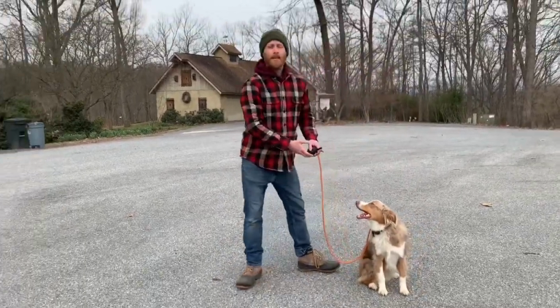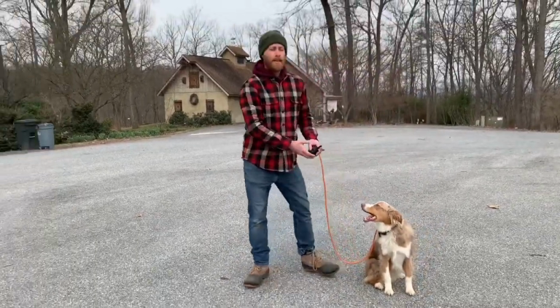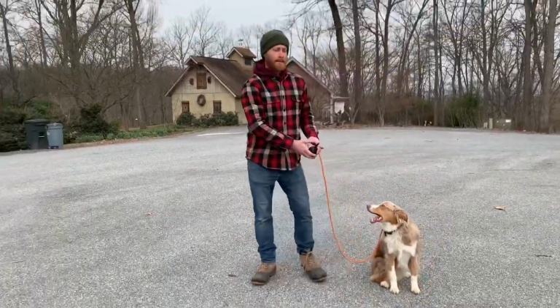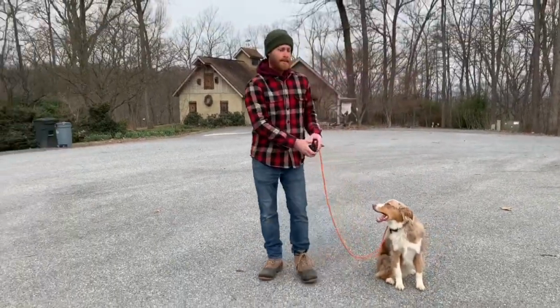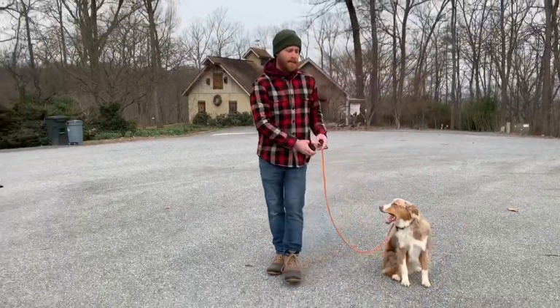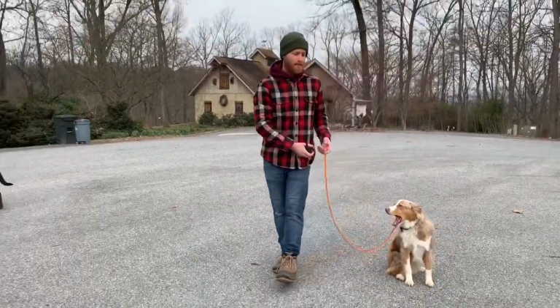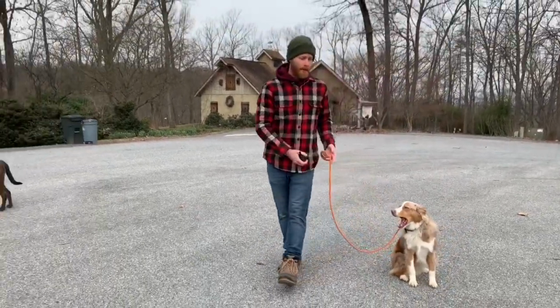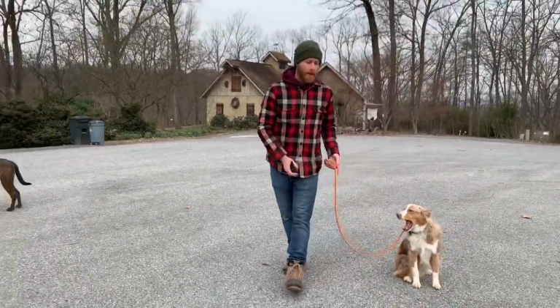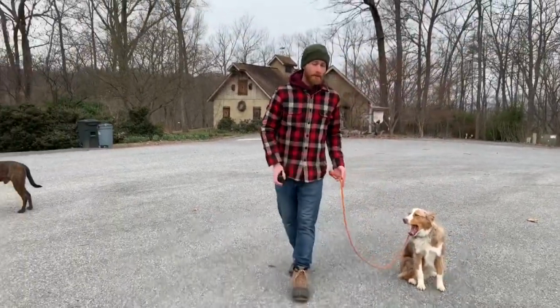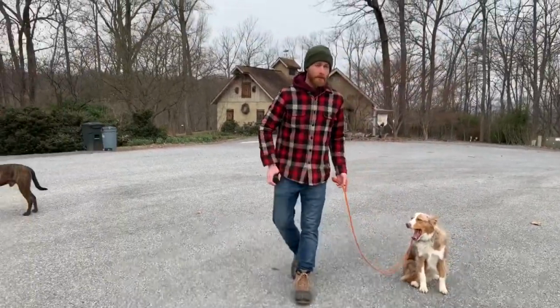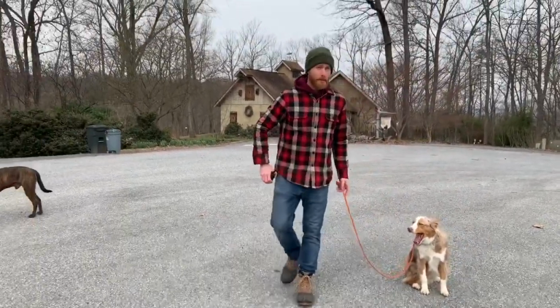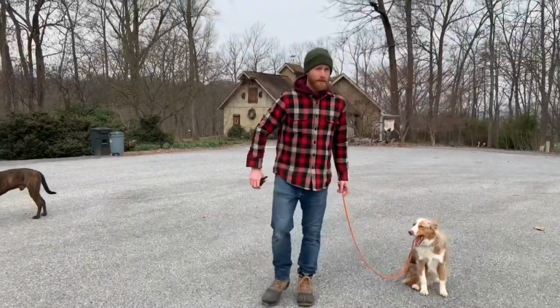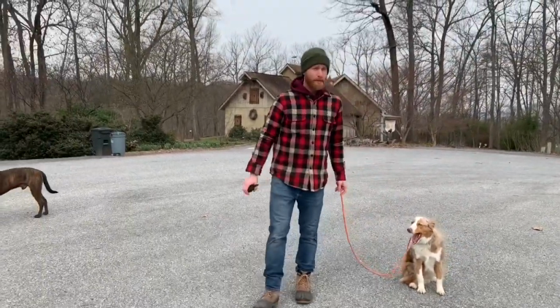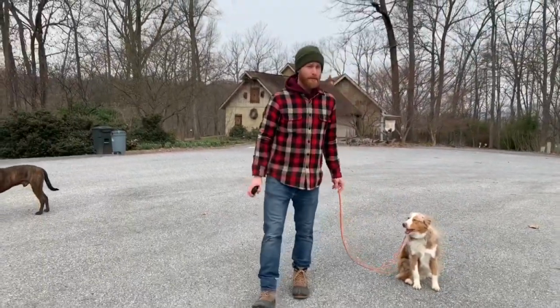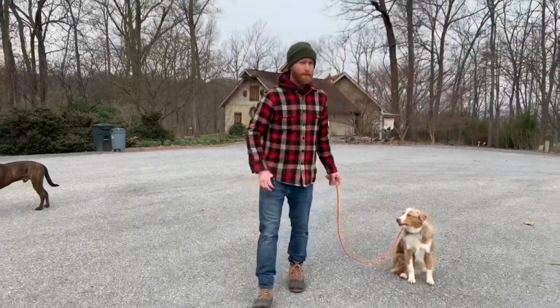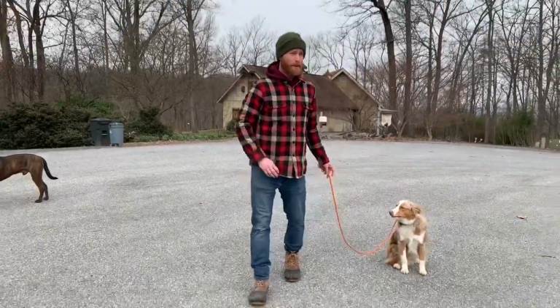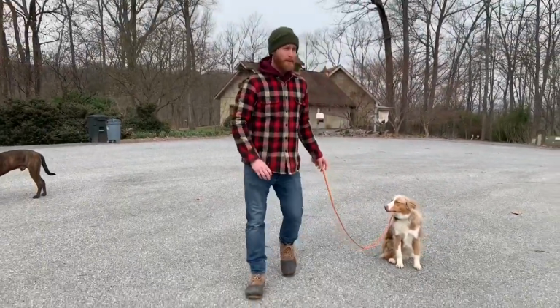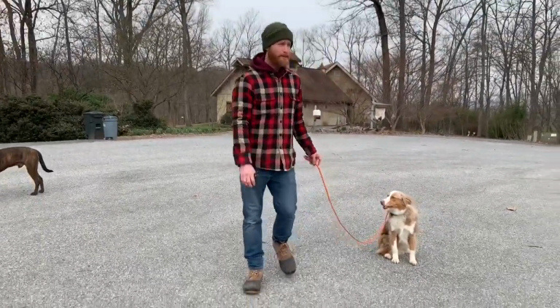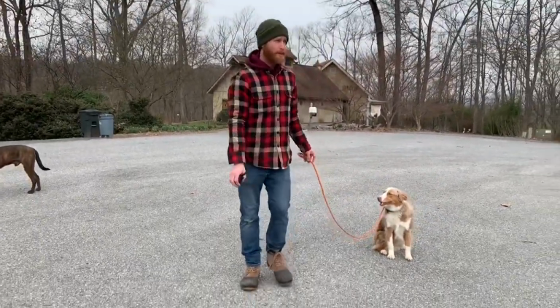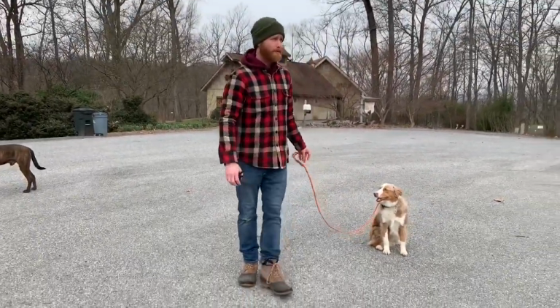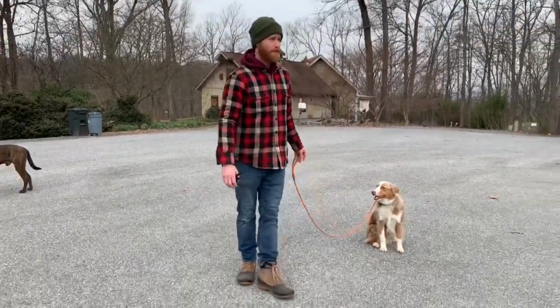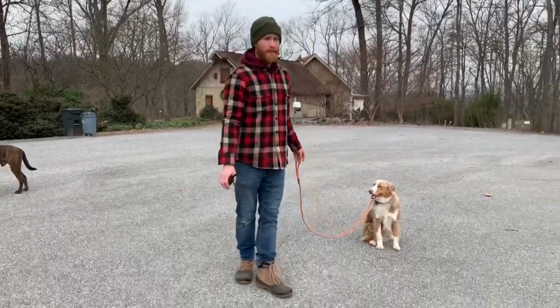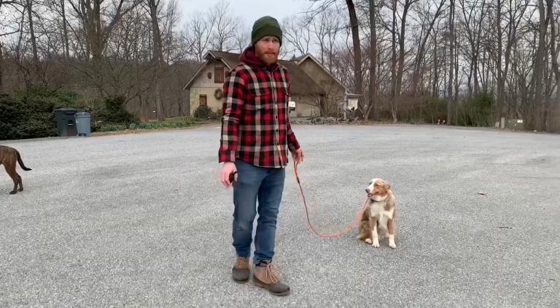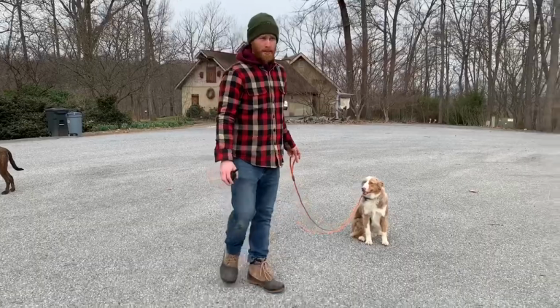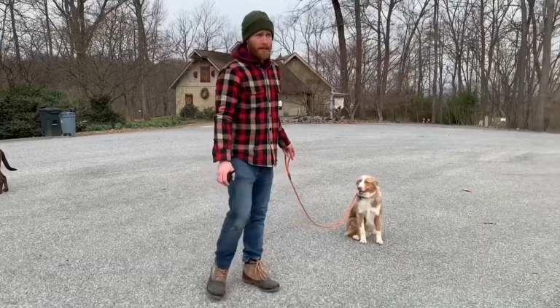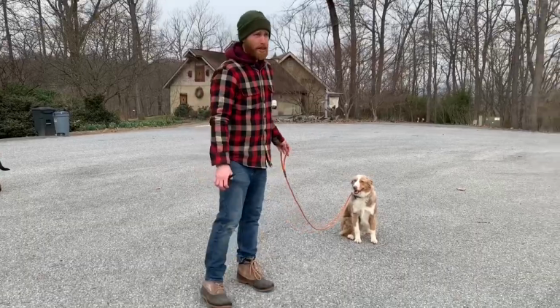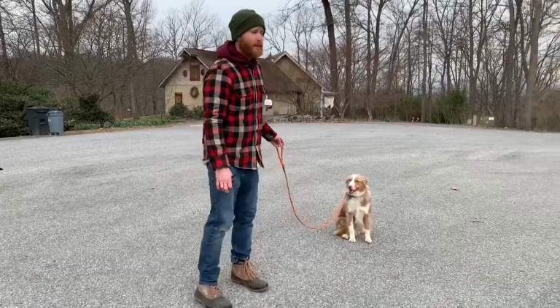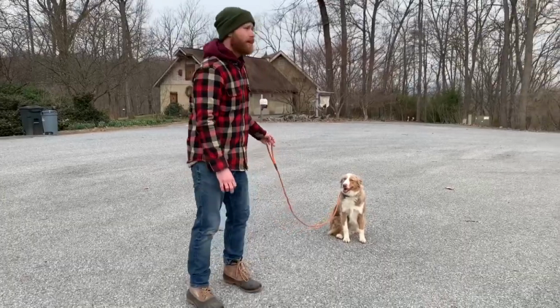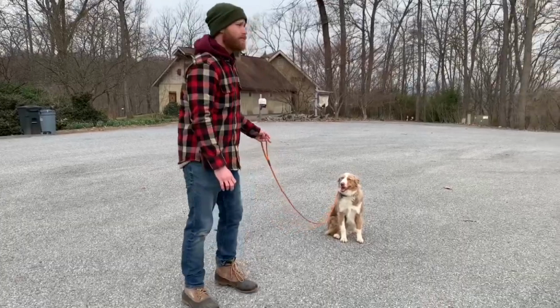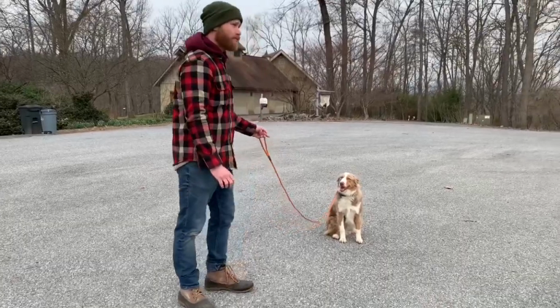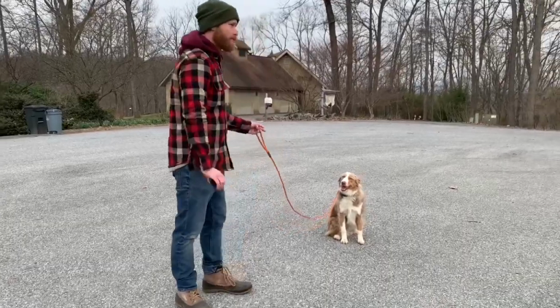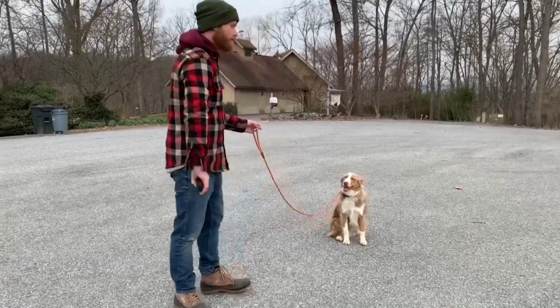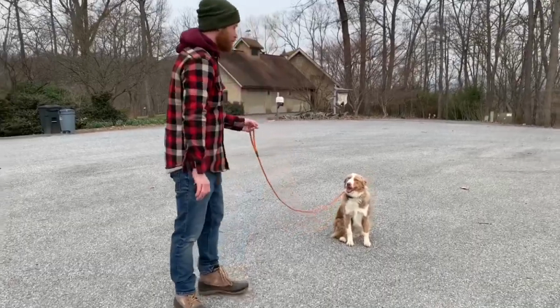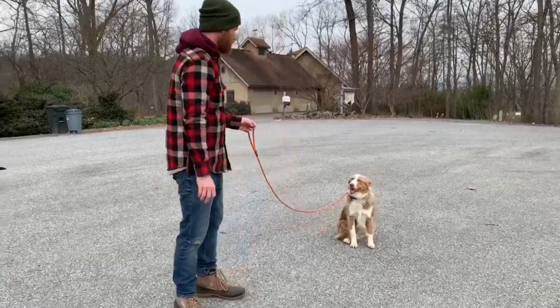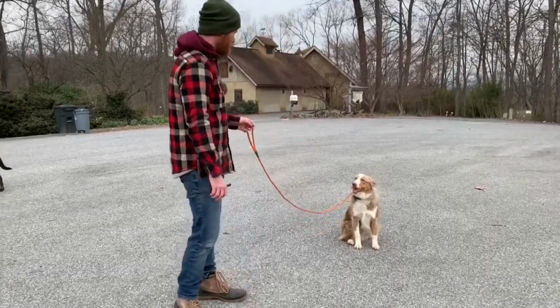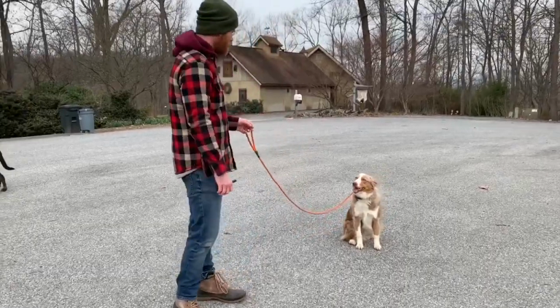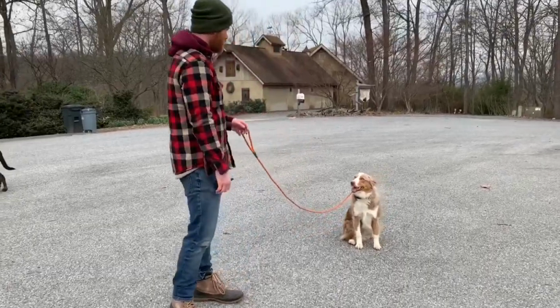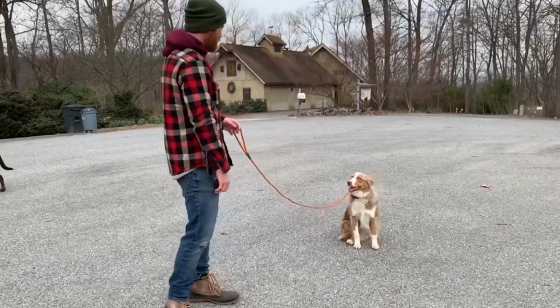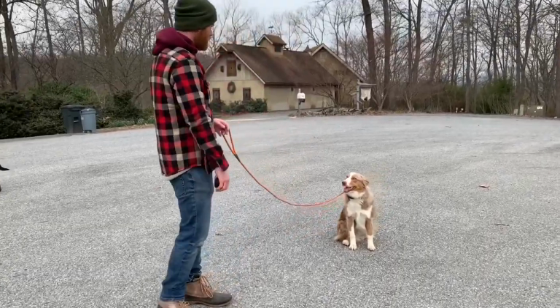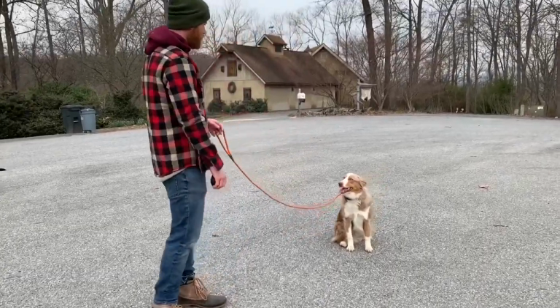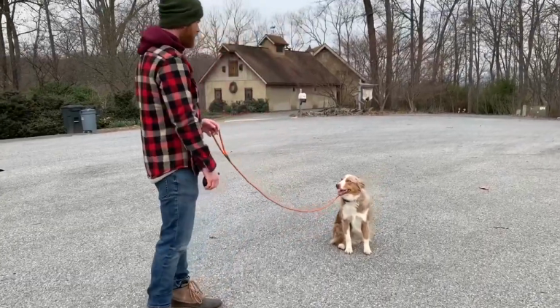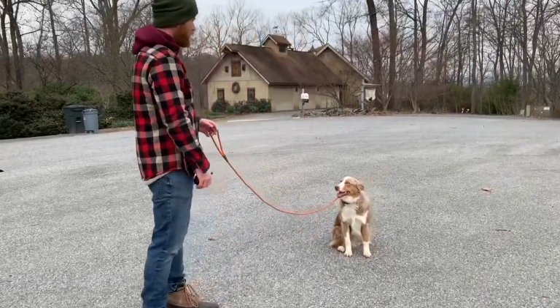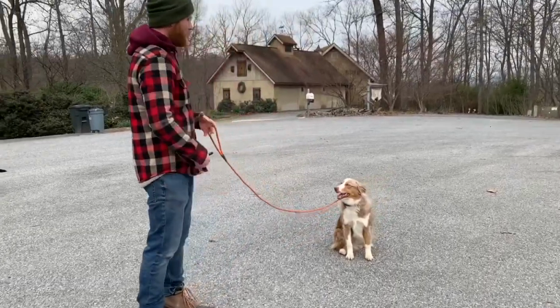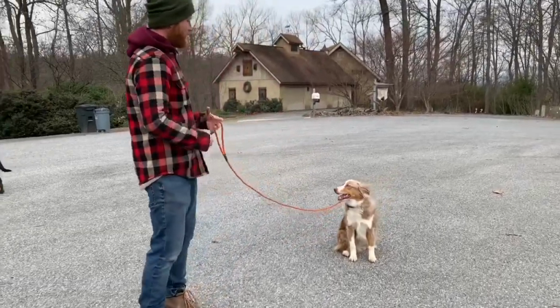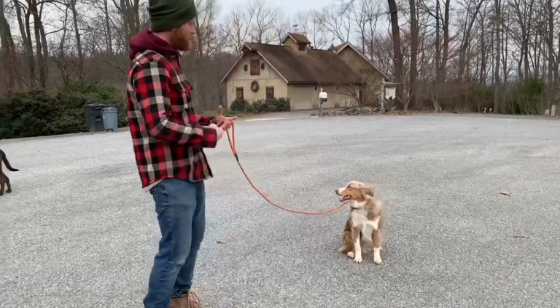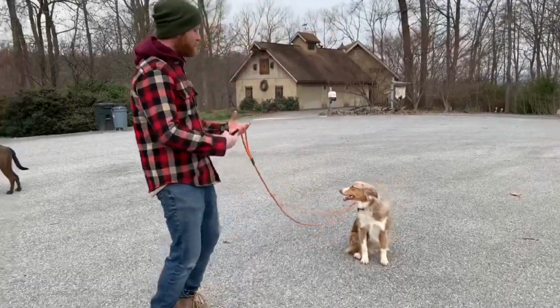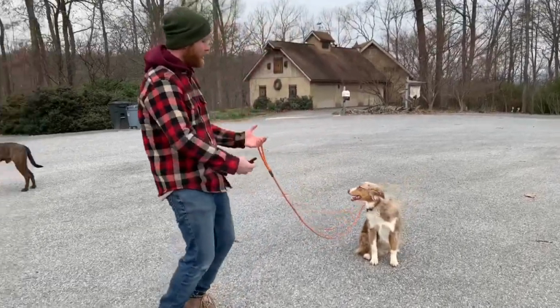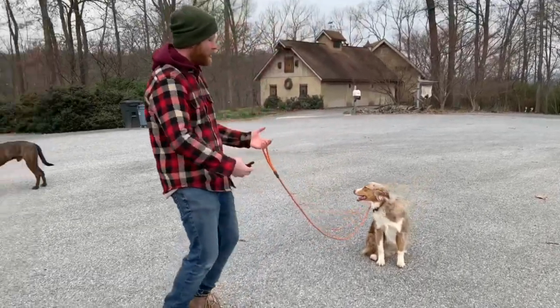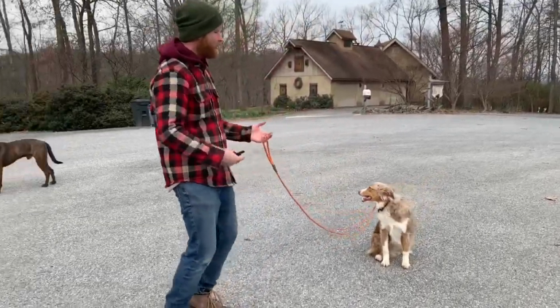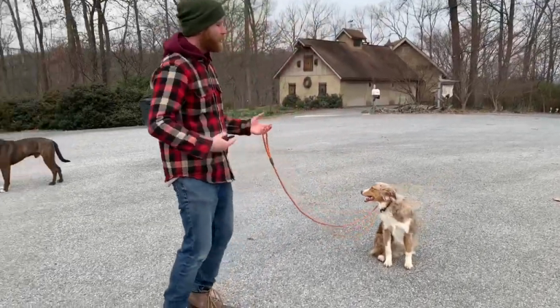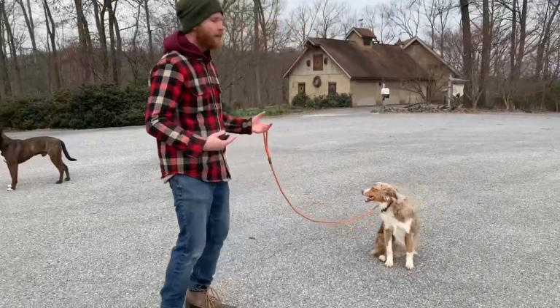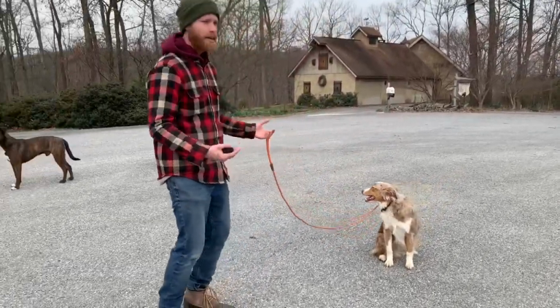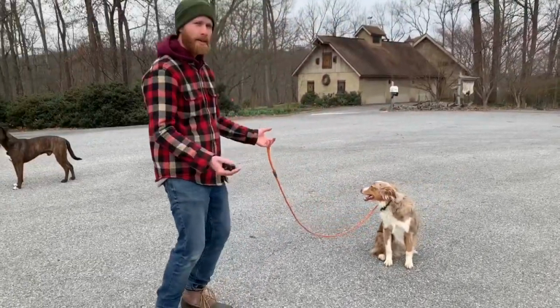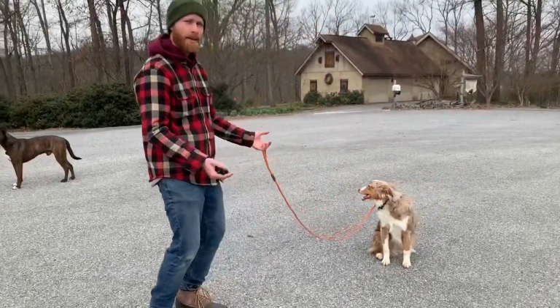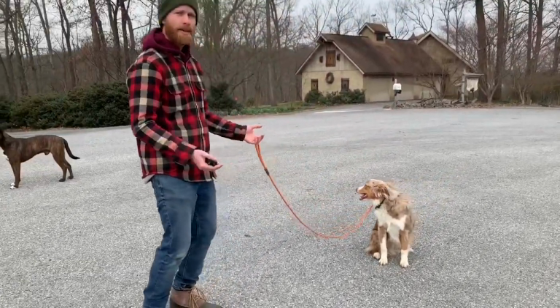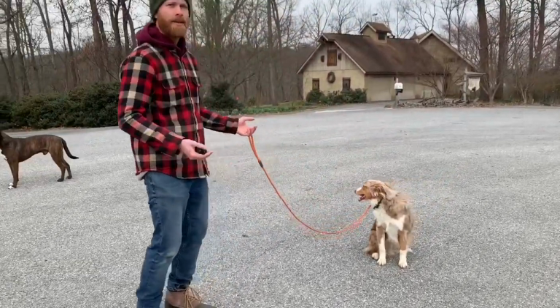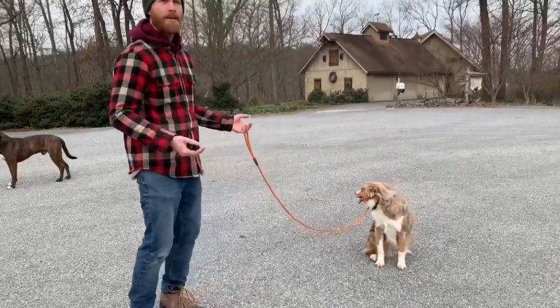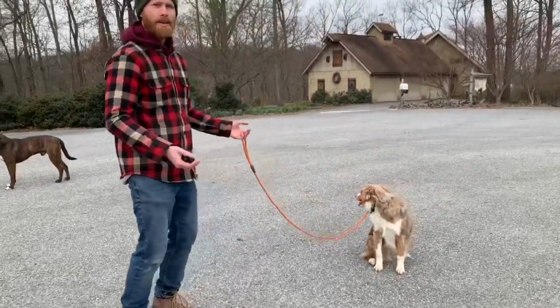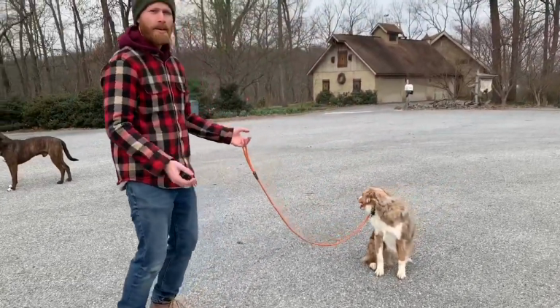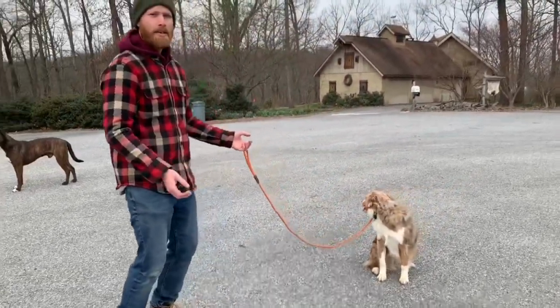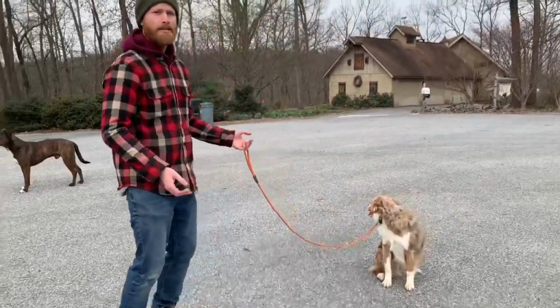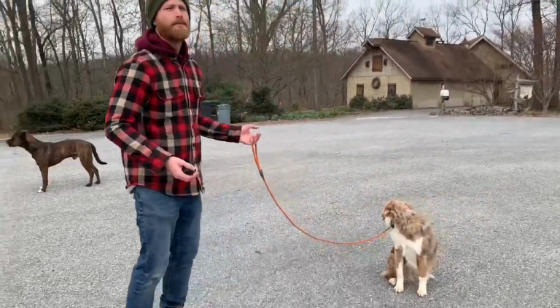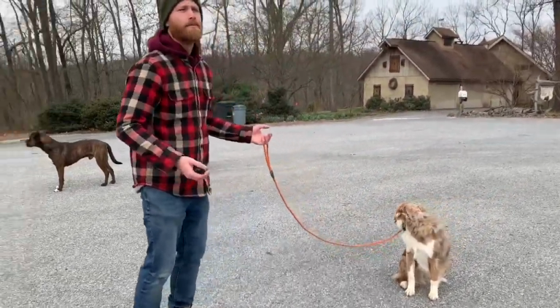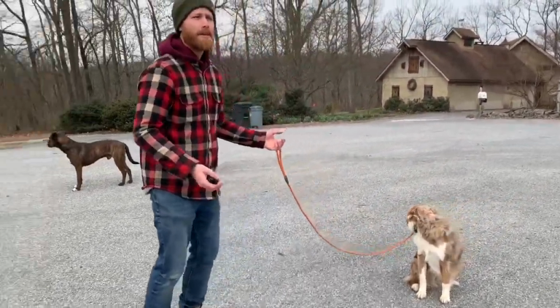Still far from perfect, but much better from yesterday. So that's good. Even the mind is feeling better.